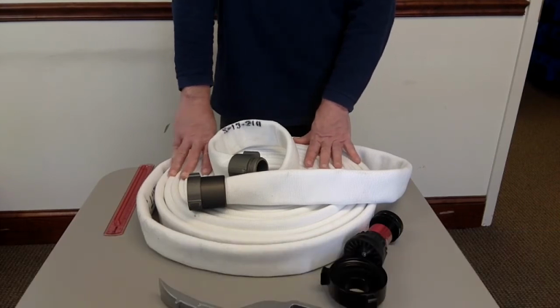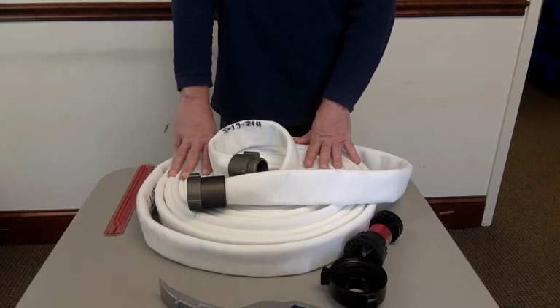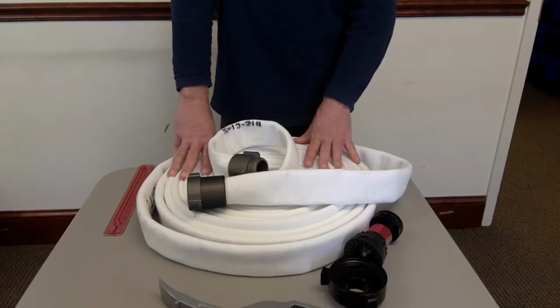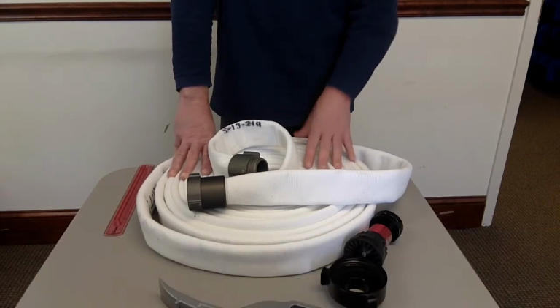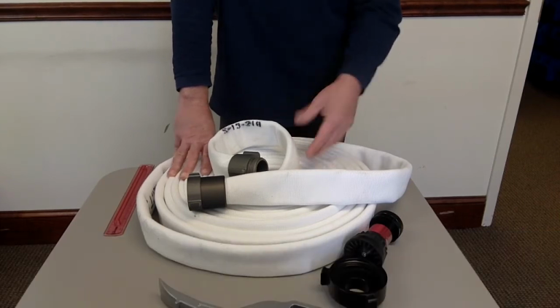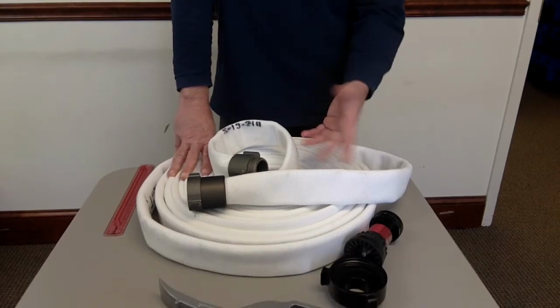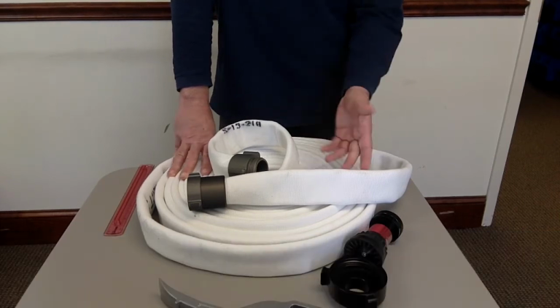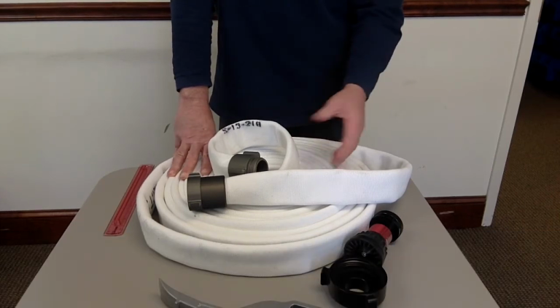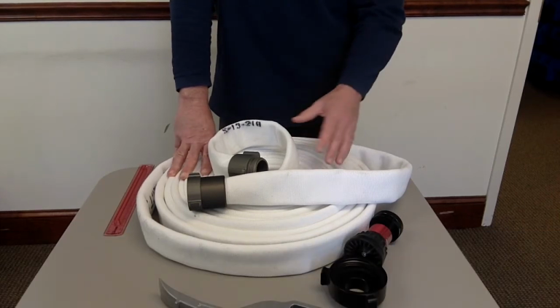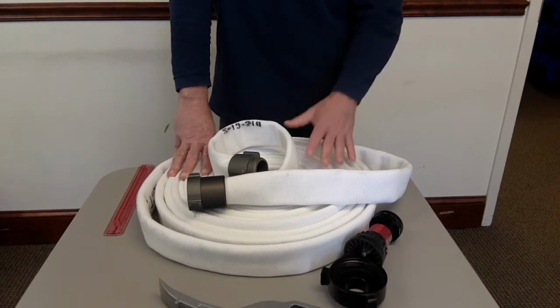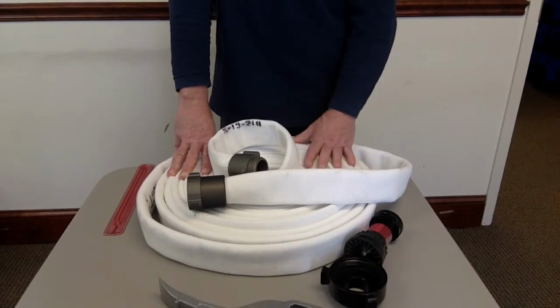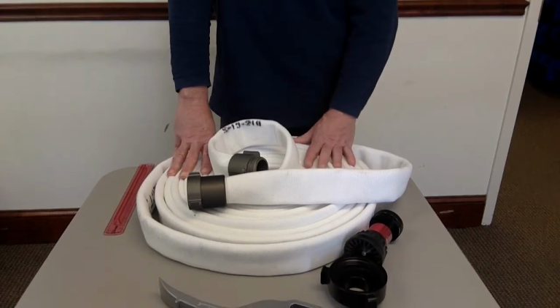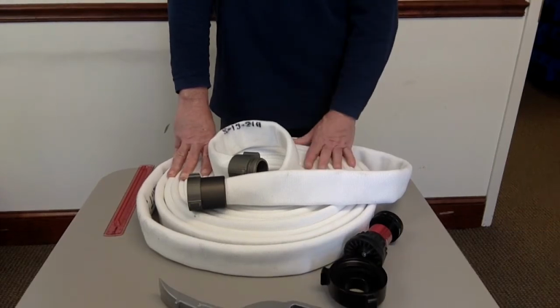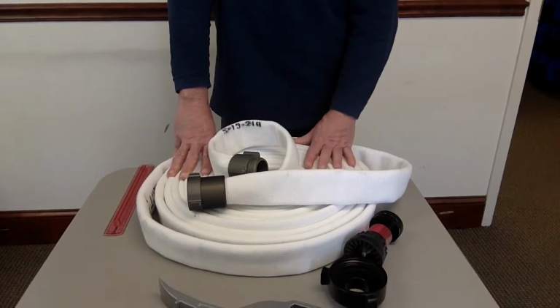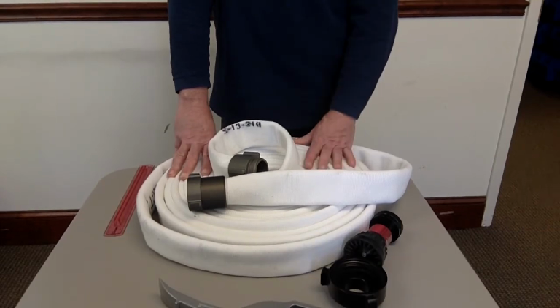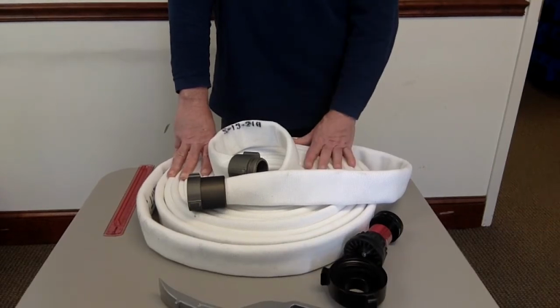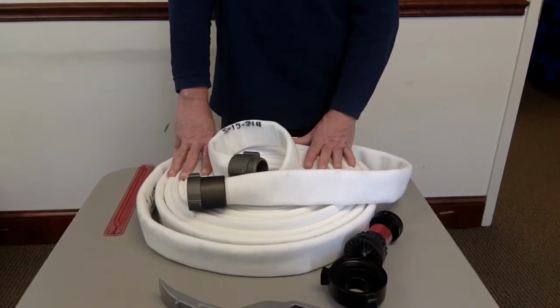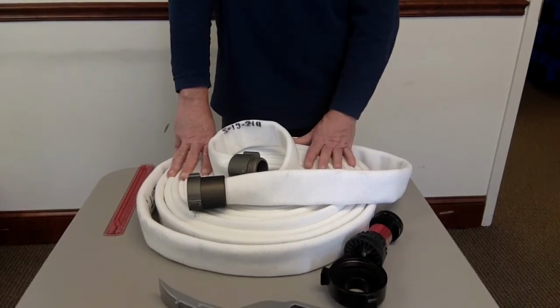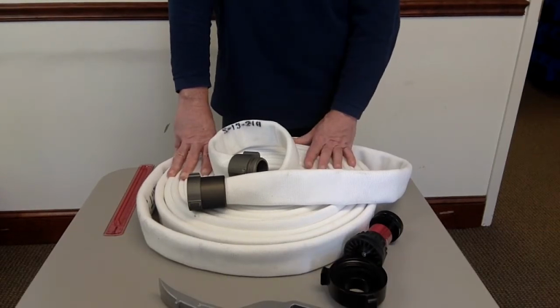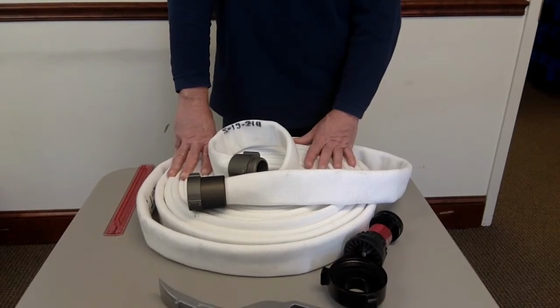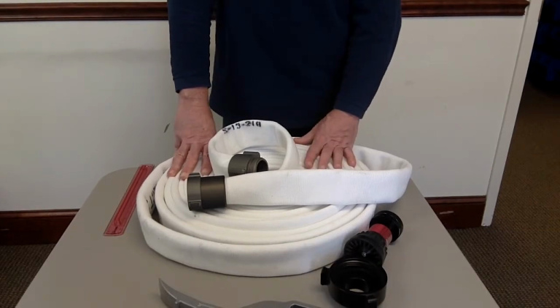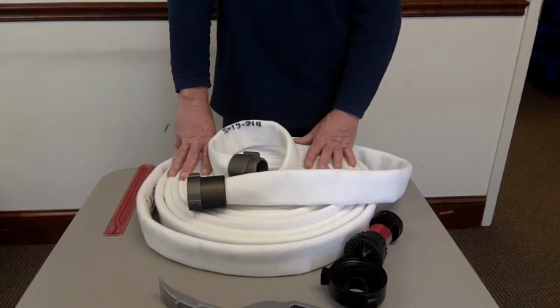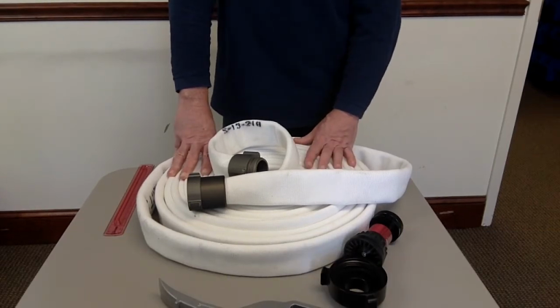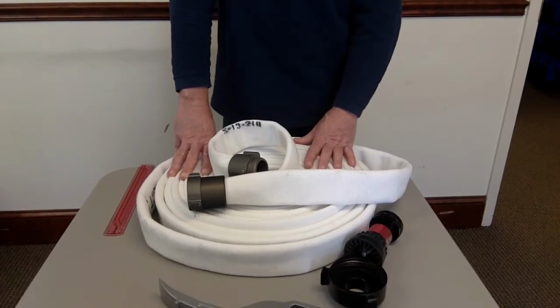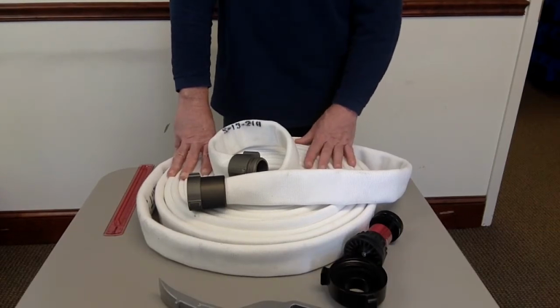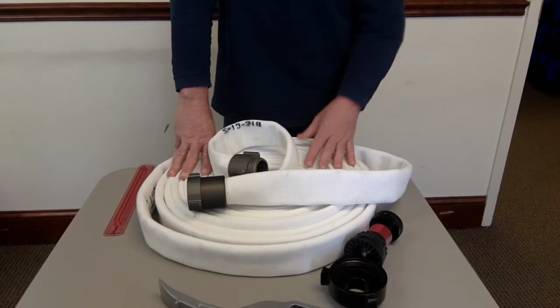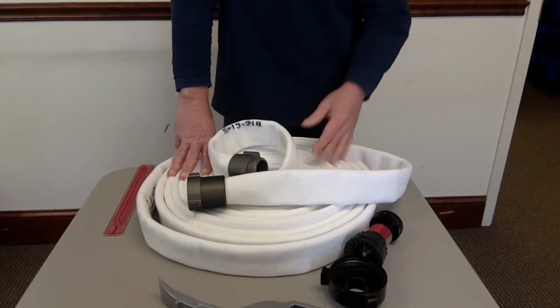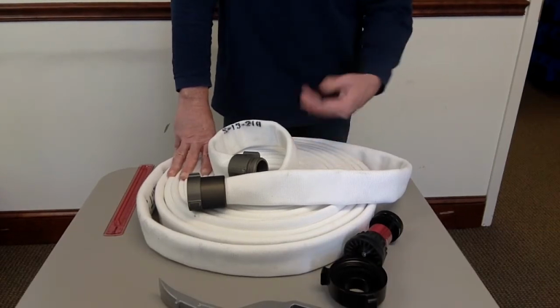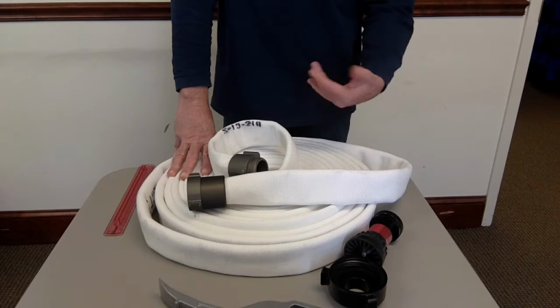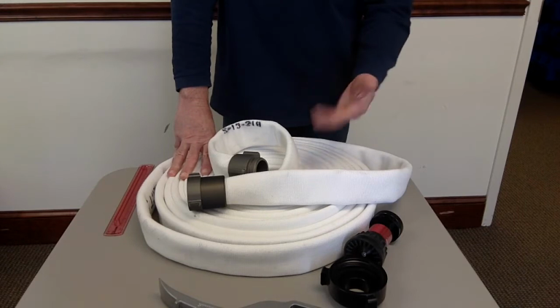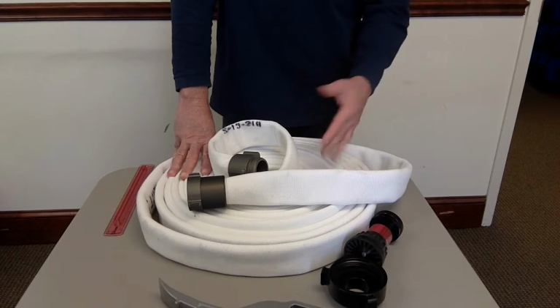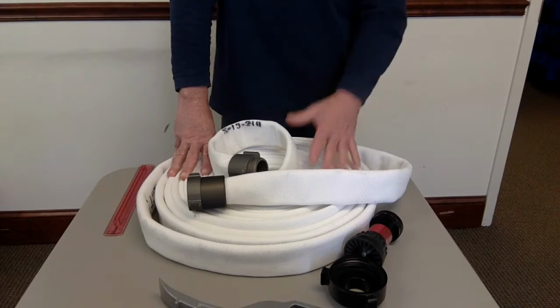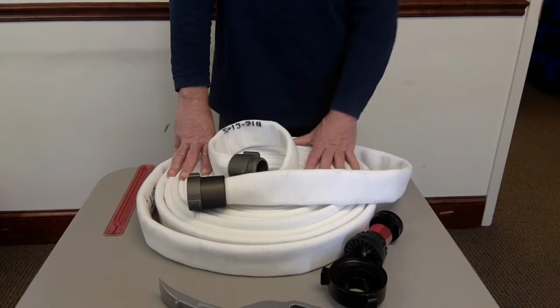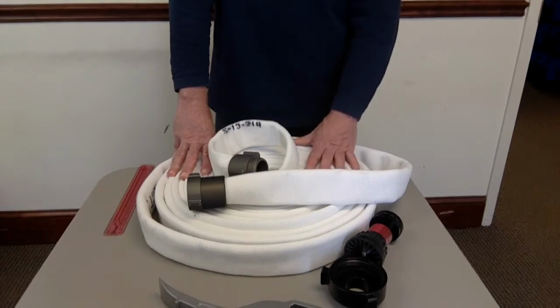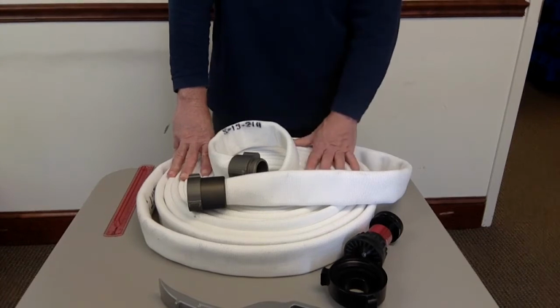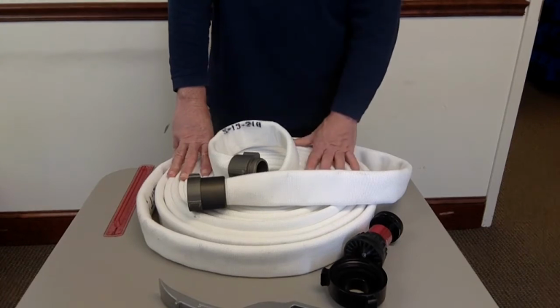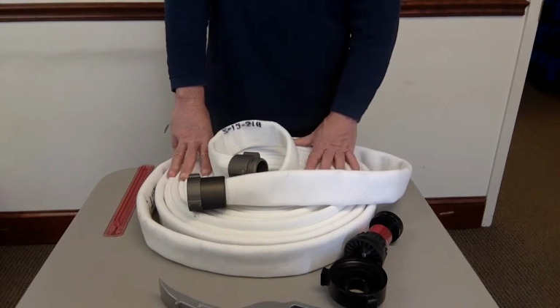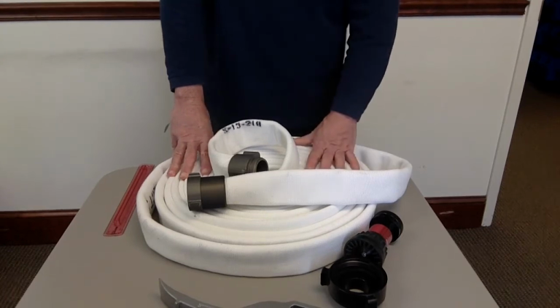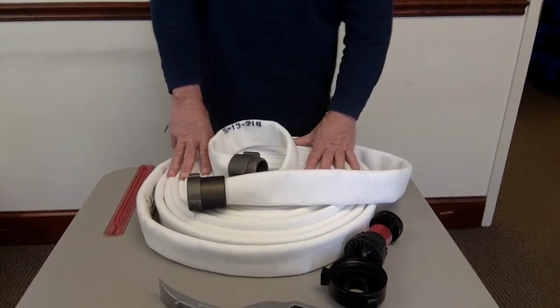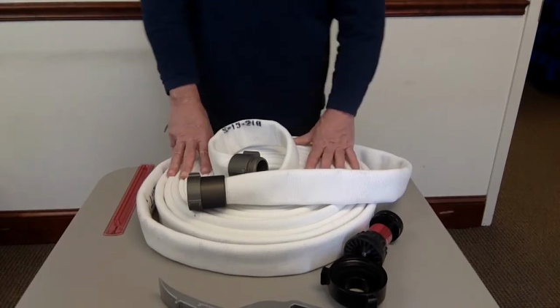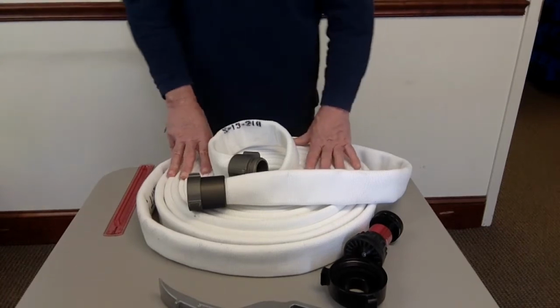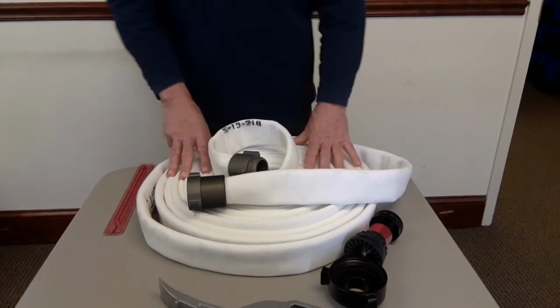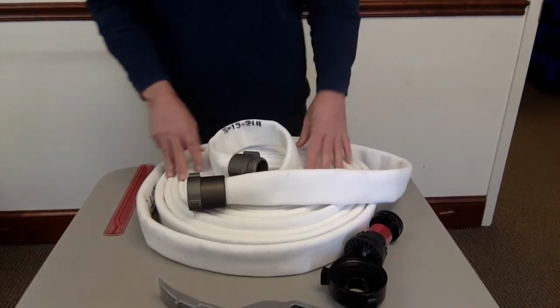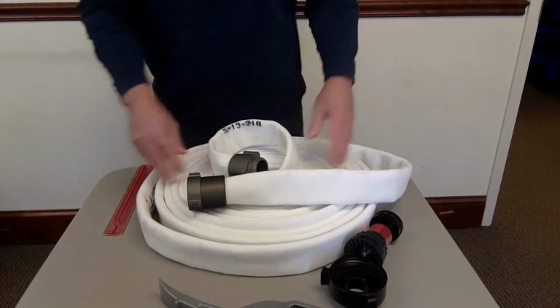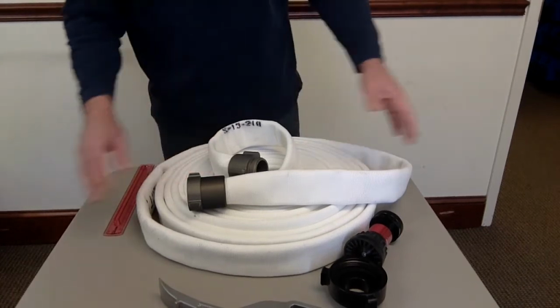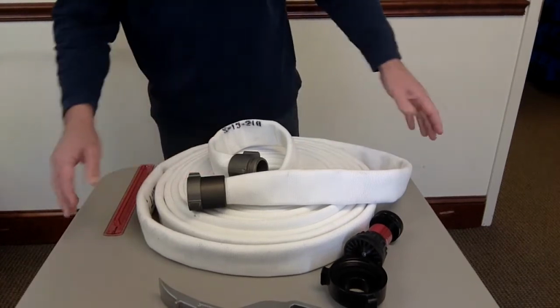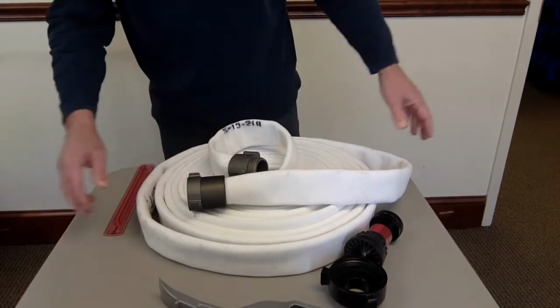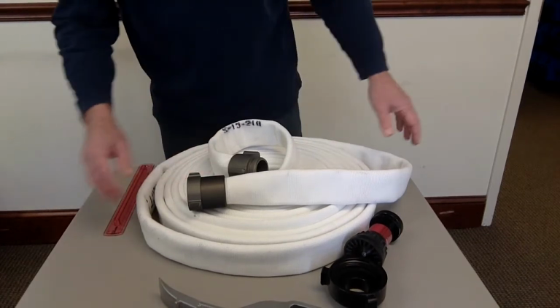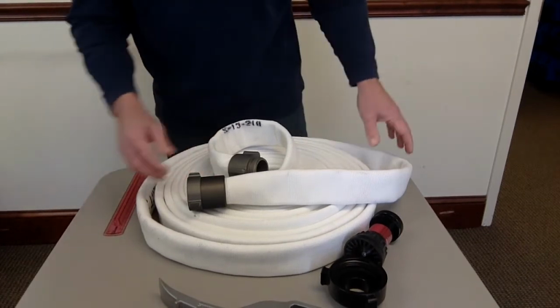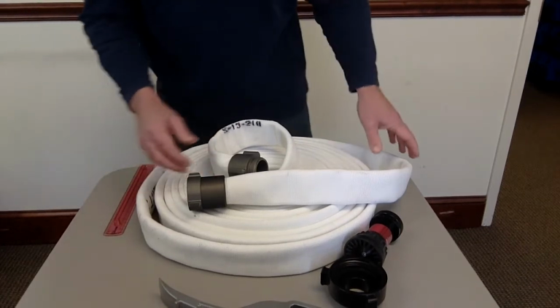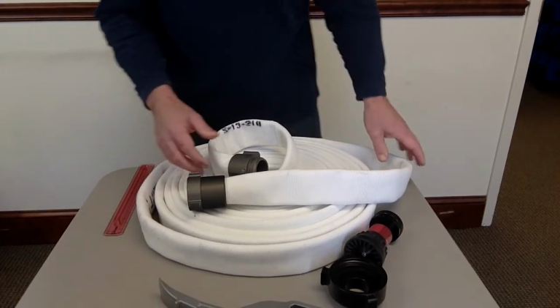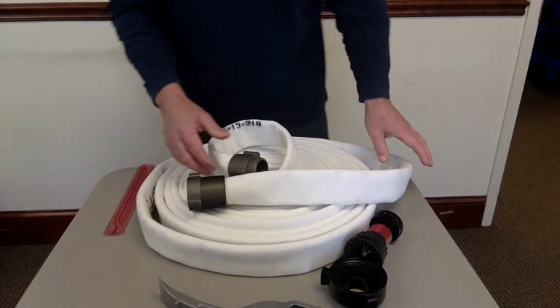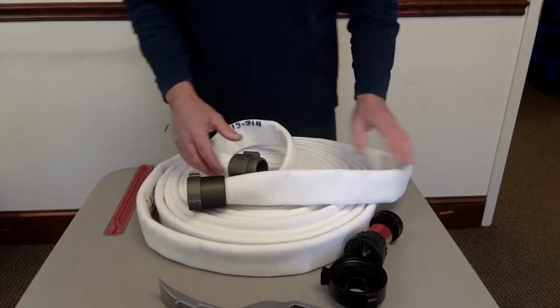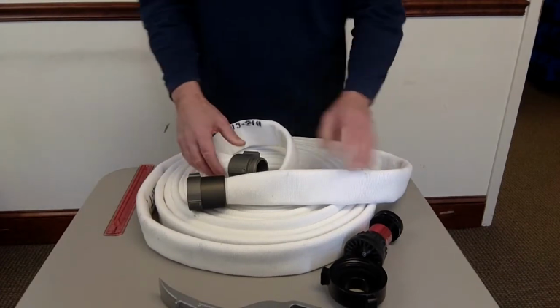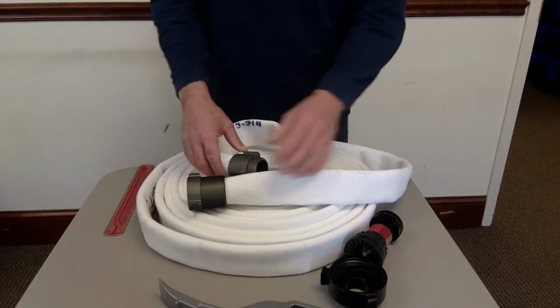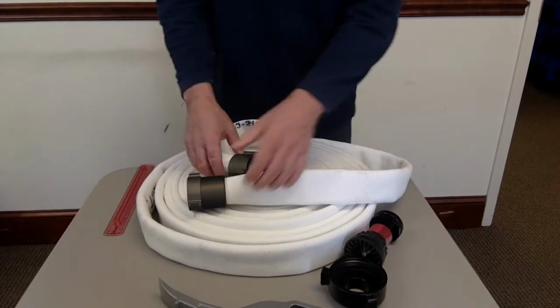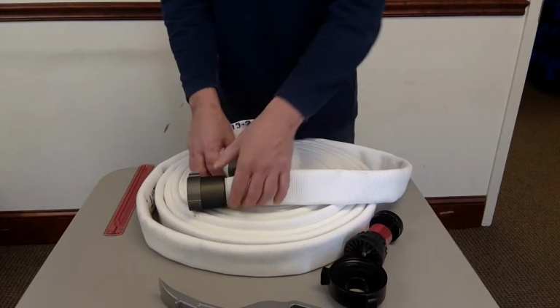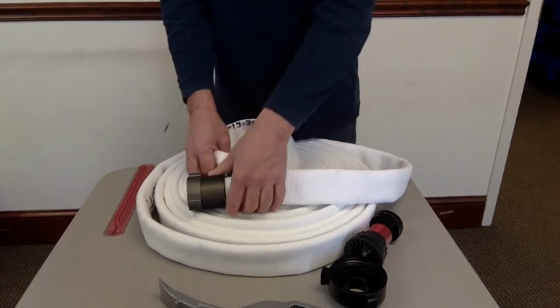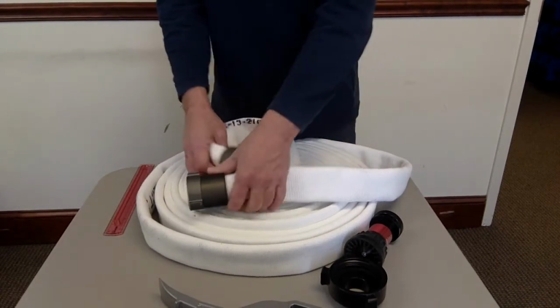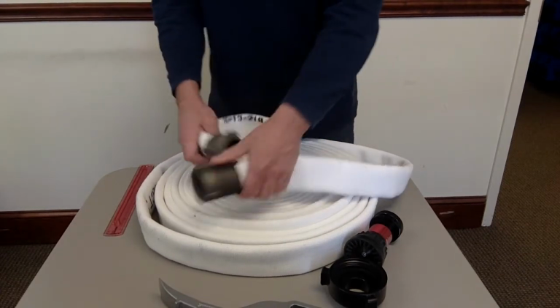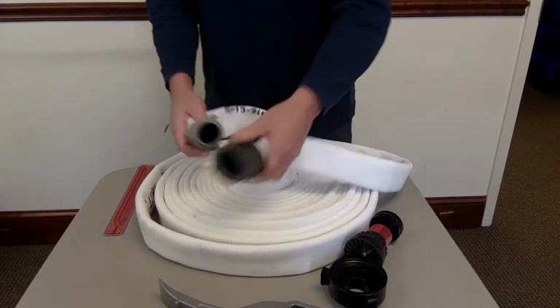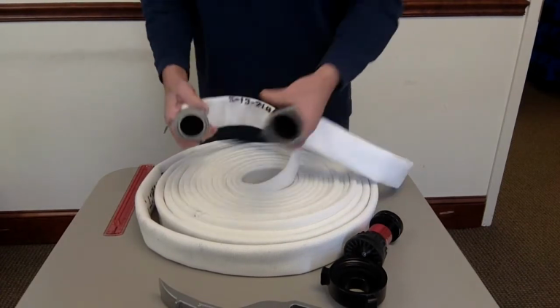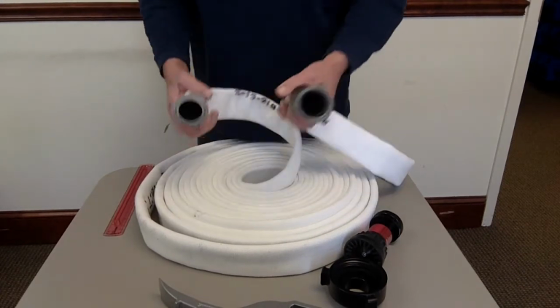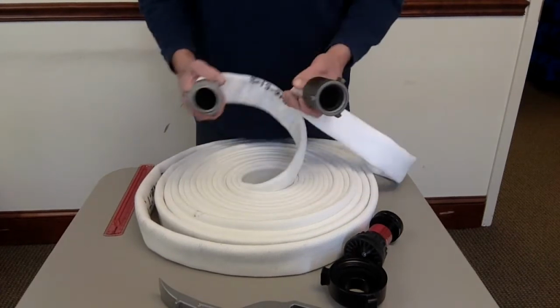There are other thread types out there — New York threads, Chicago threads, and on and on. This is a standard double jacket hose, inch and a half.